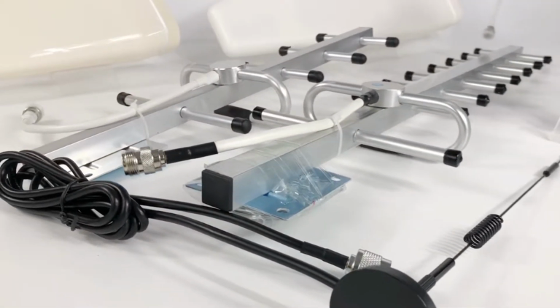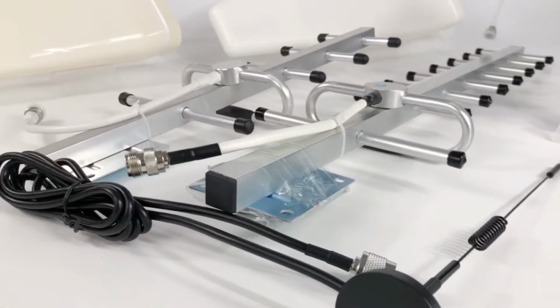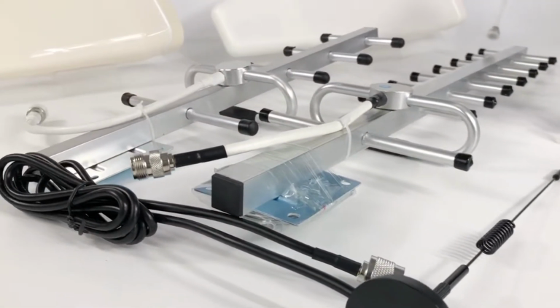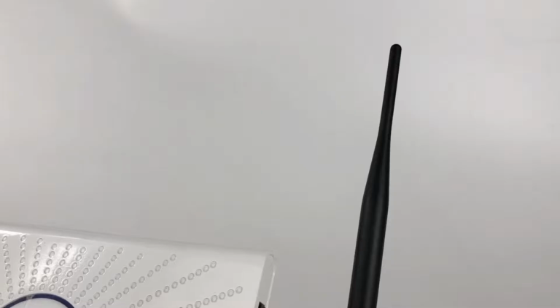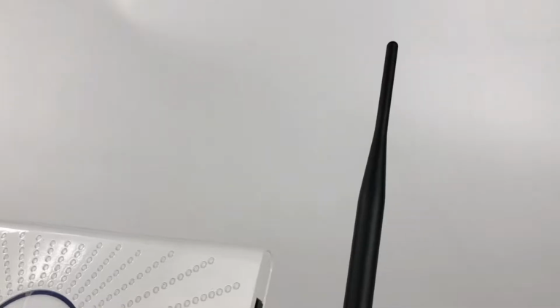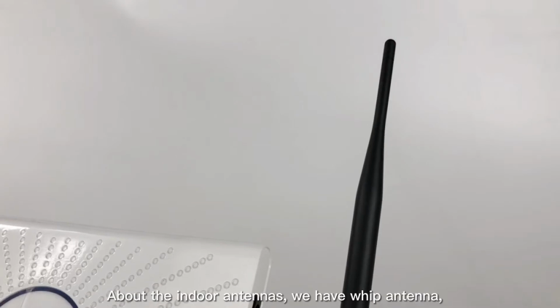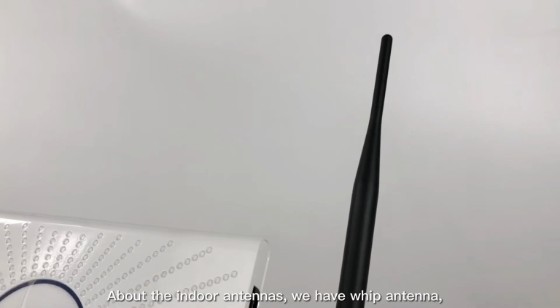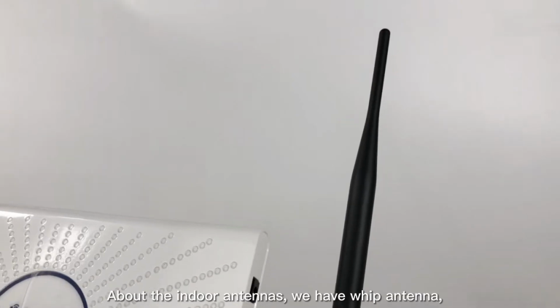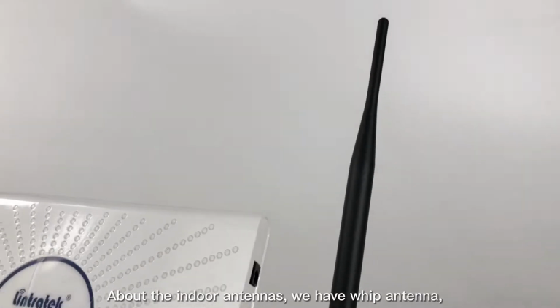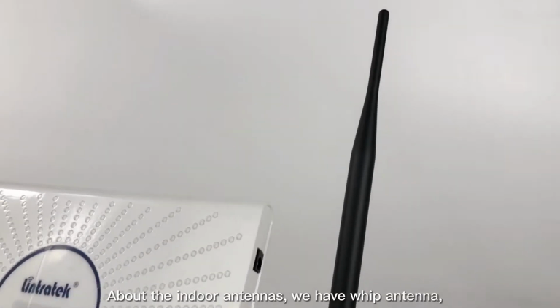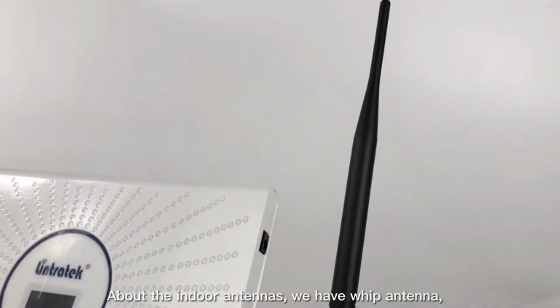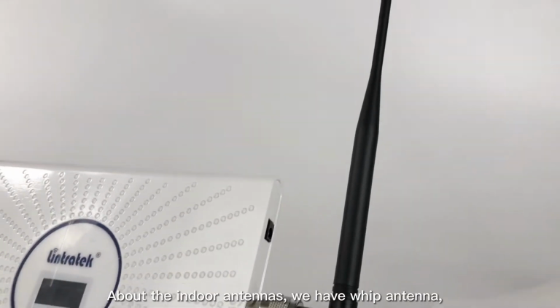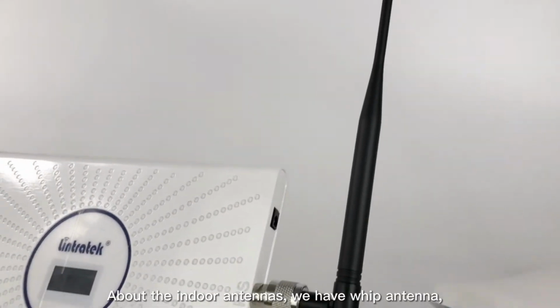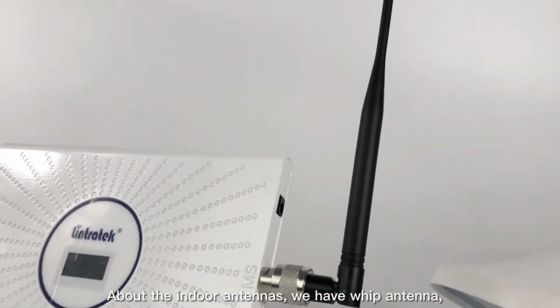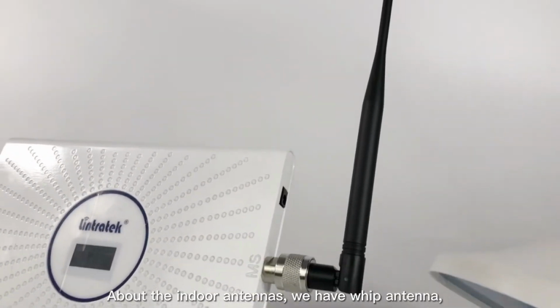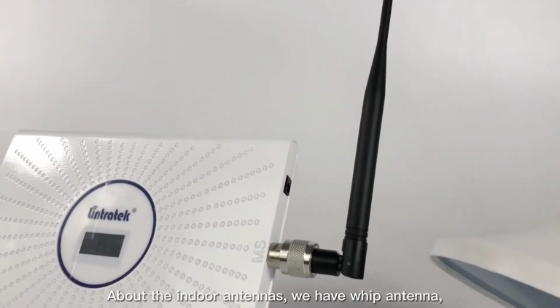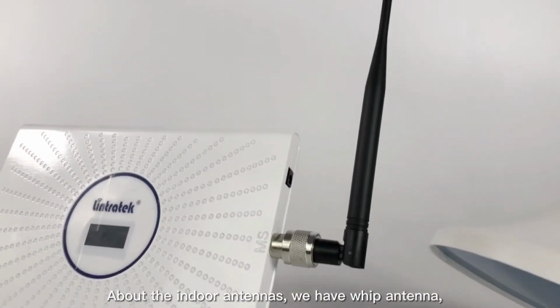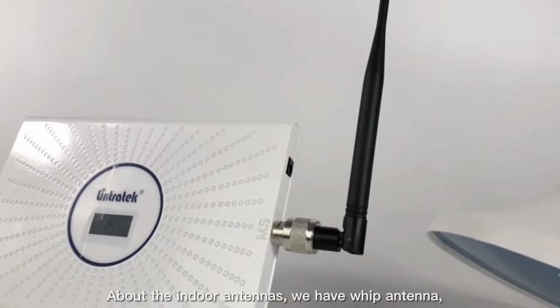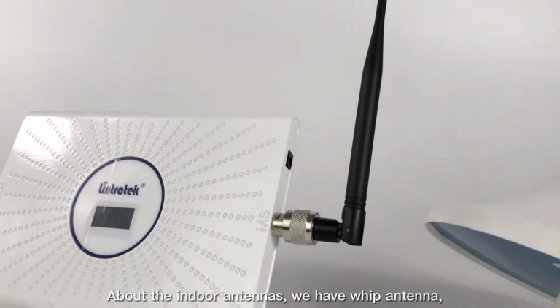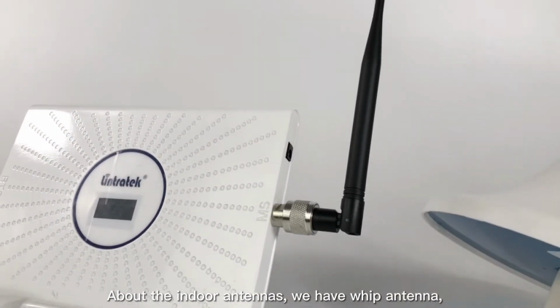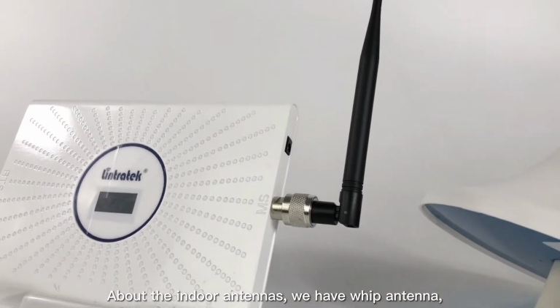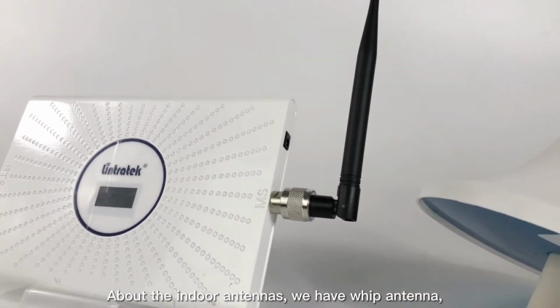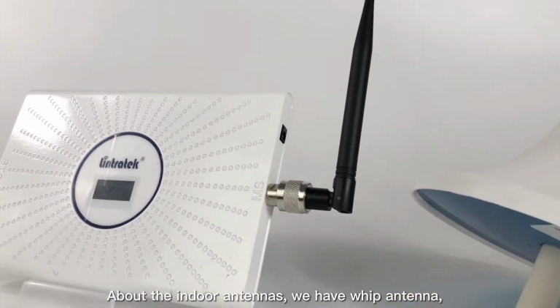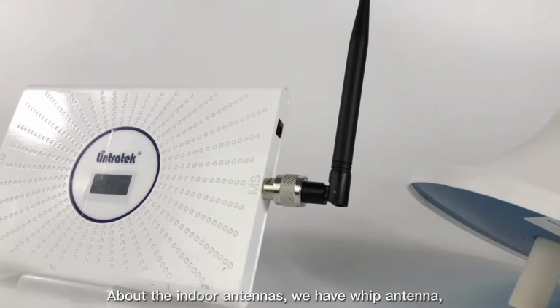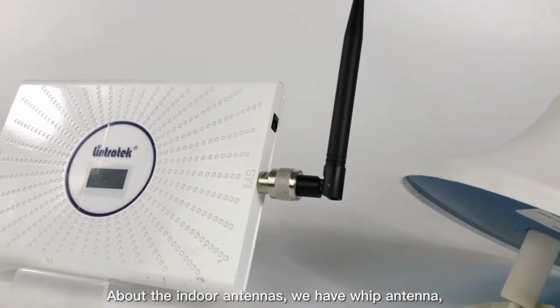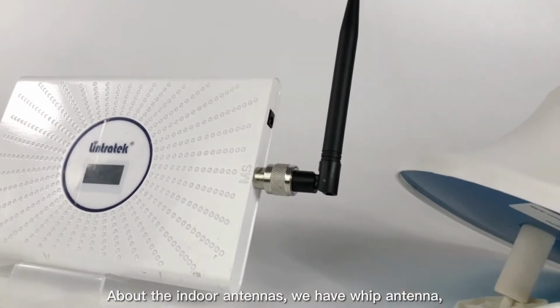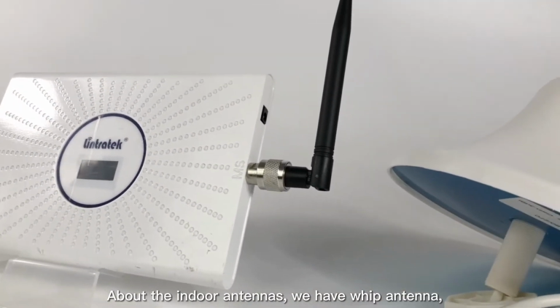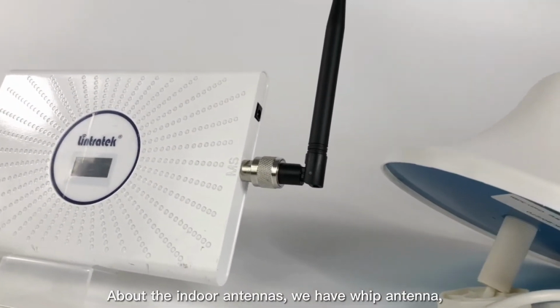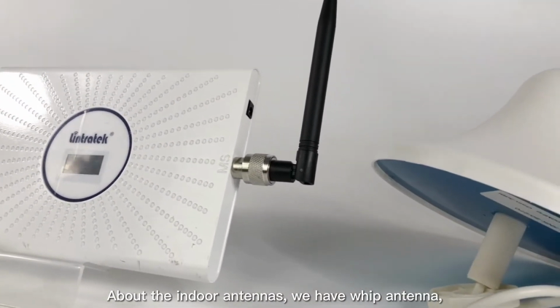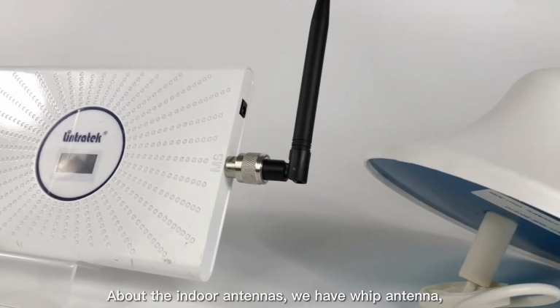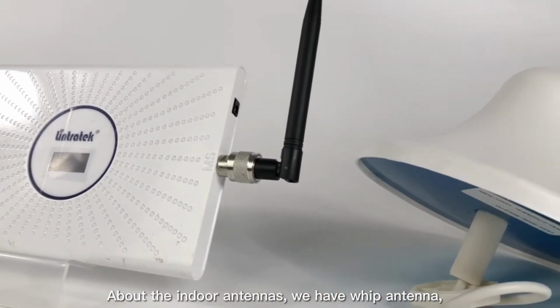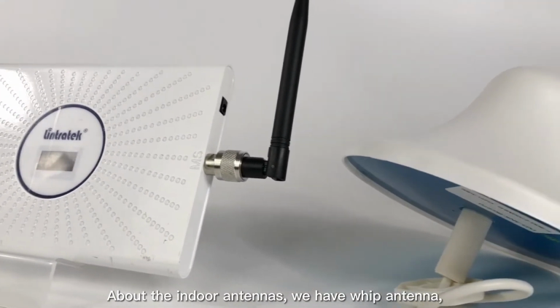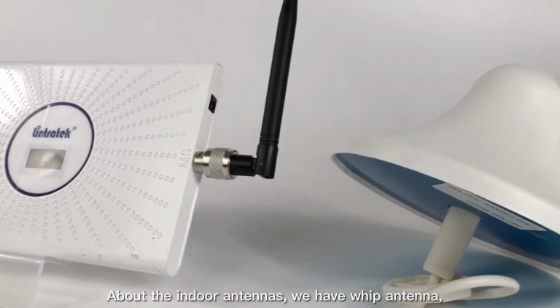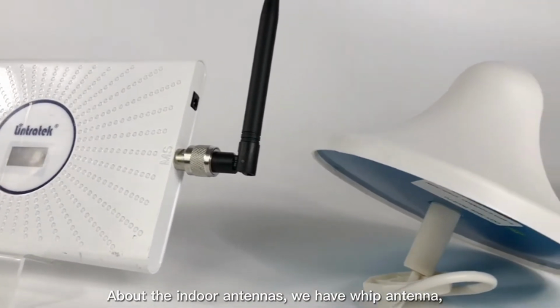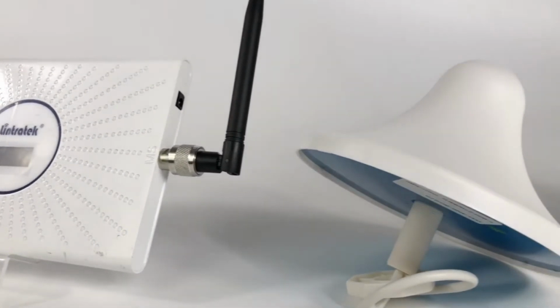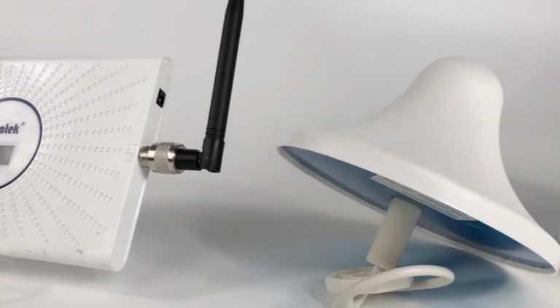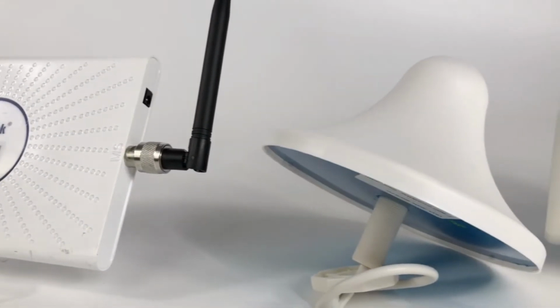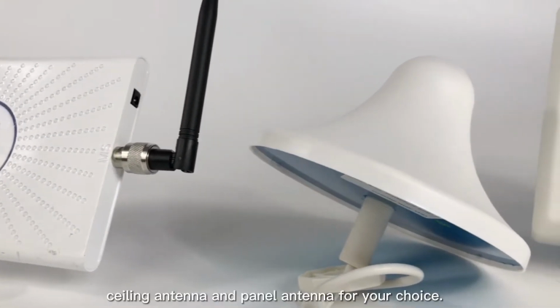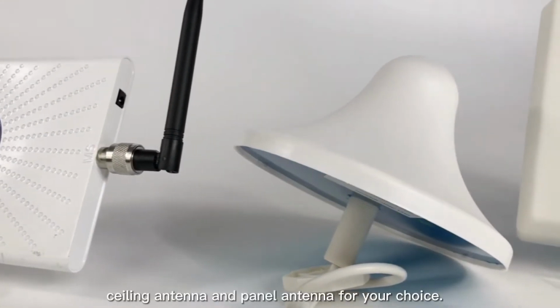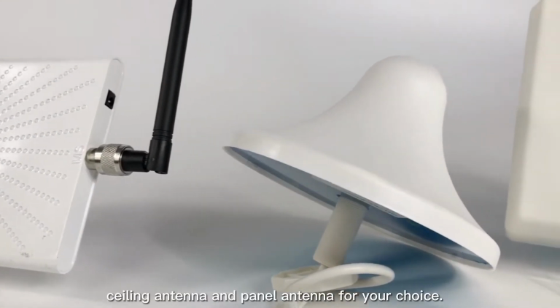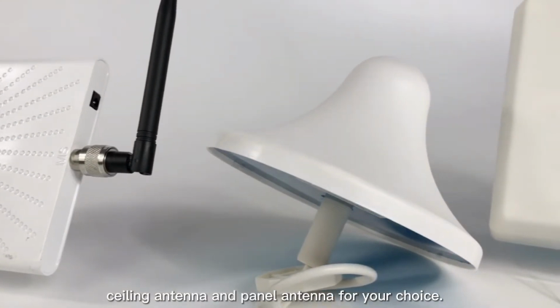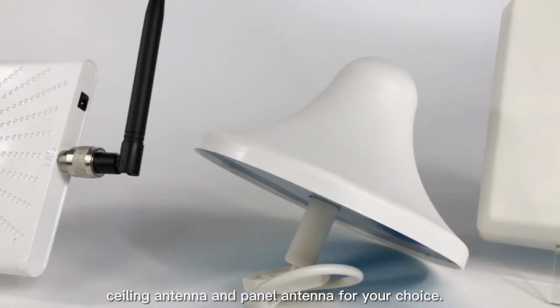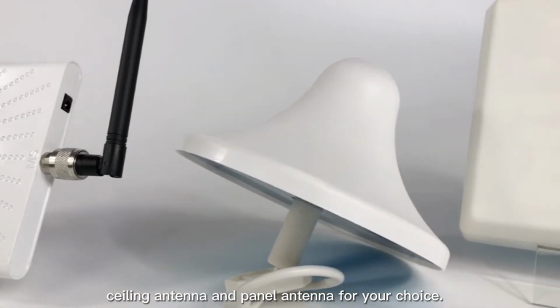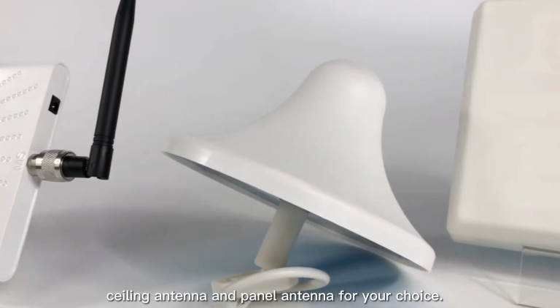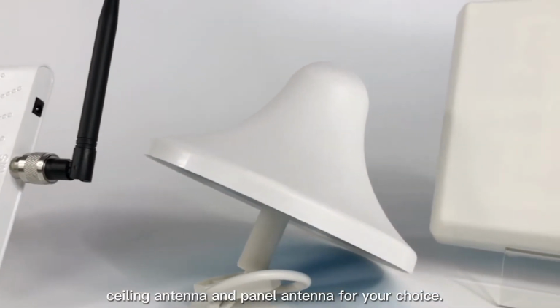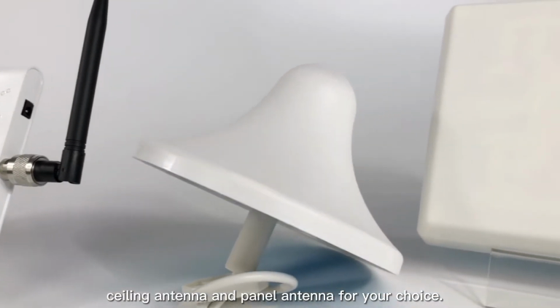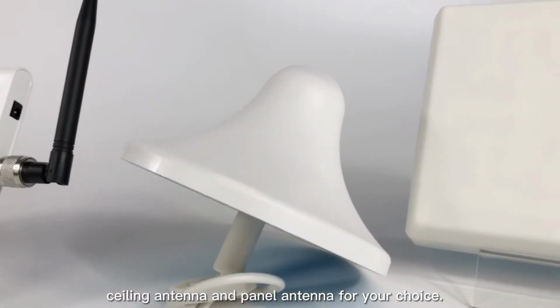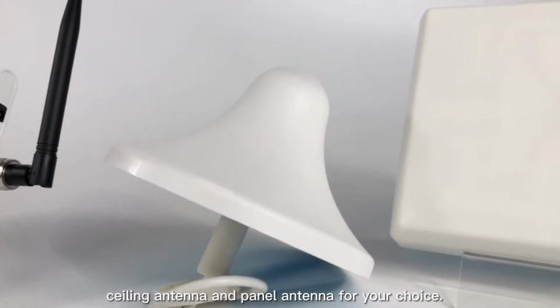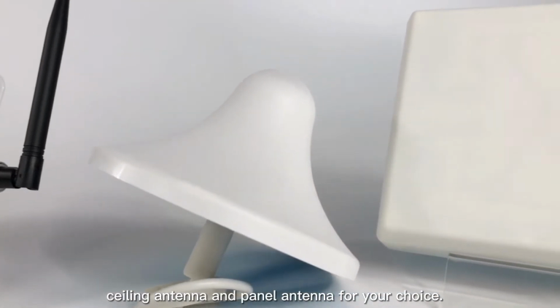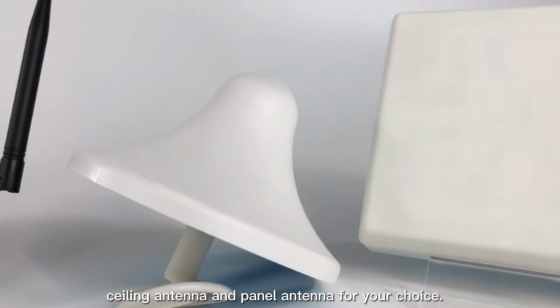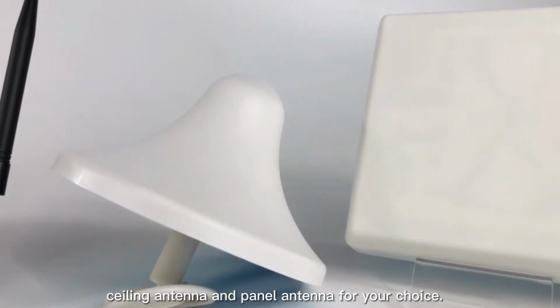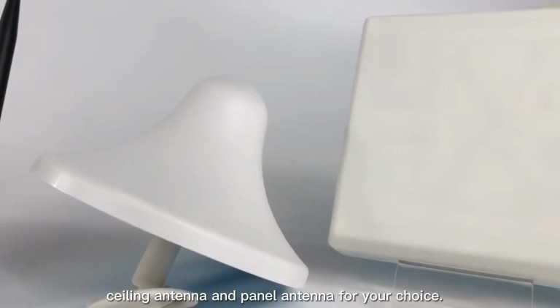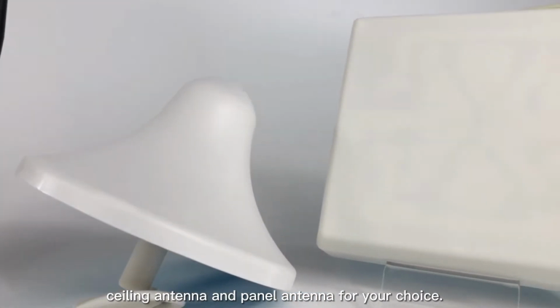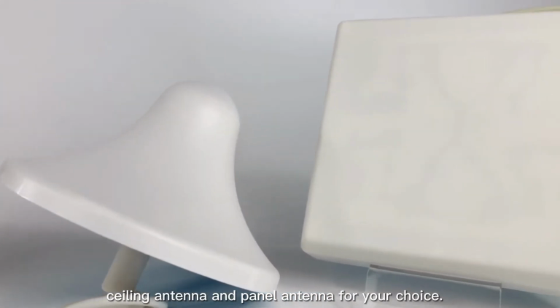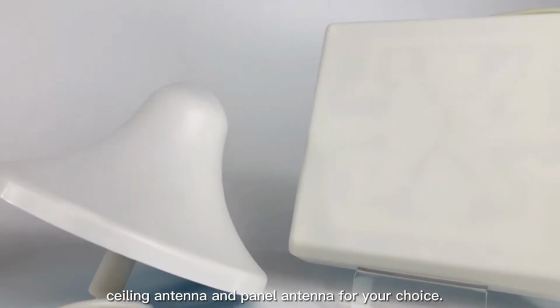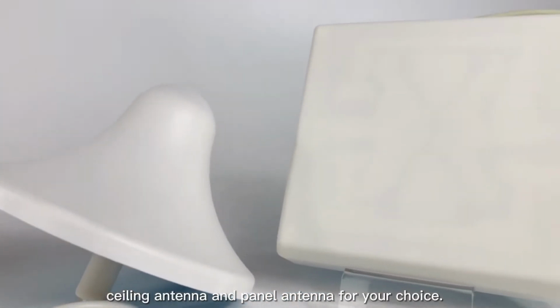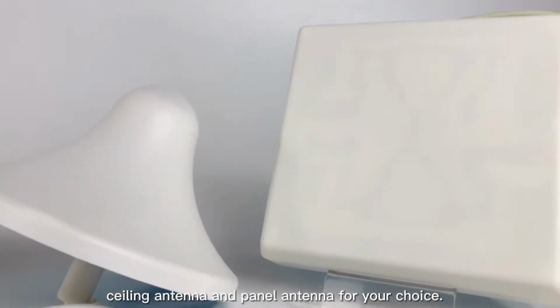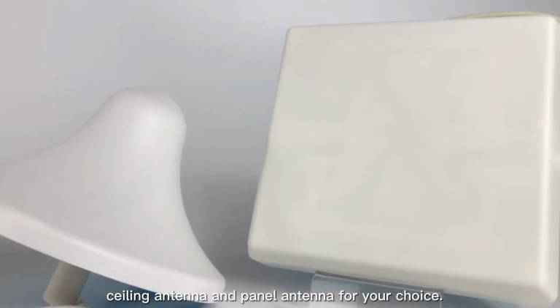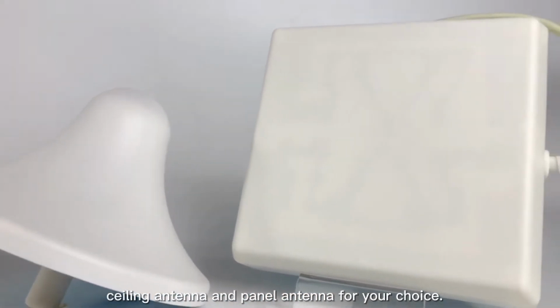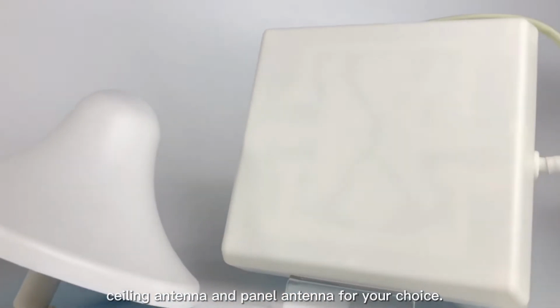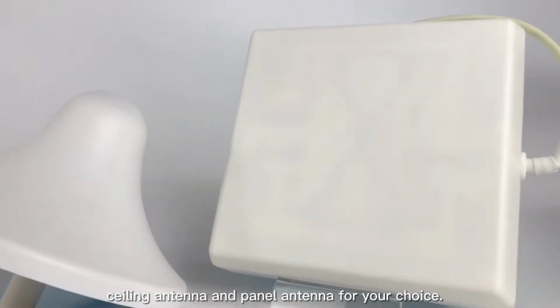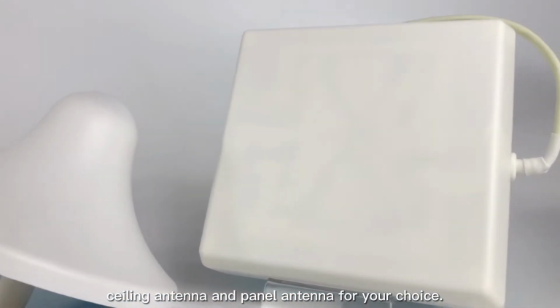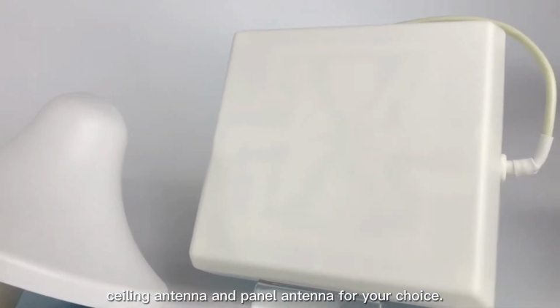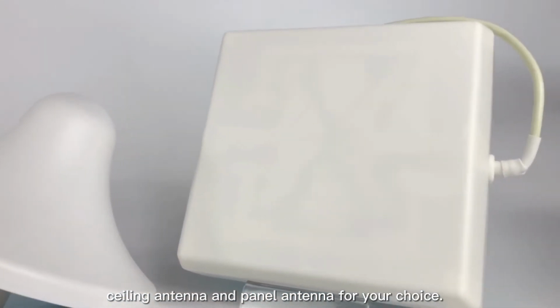For indoor antennas, we have the WIP antenna, ceiling antenna, and panel antenna for your choice.